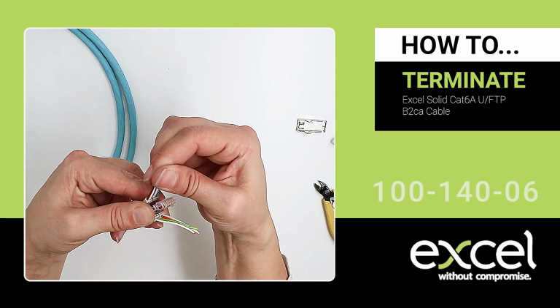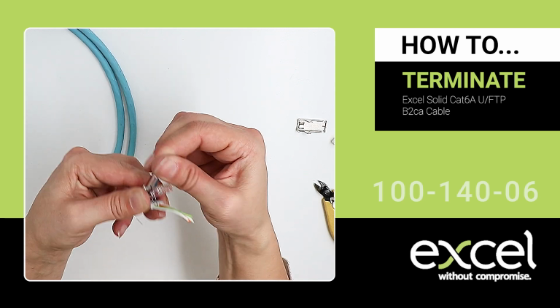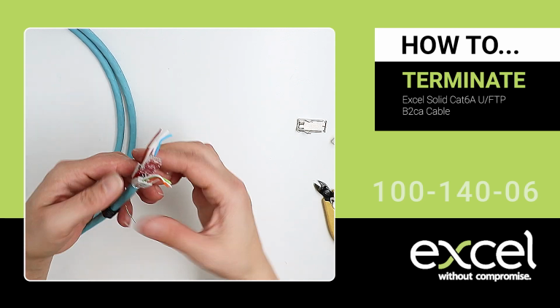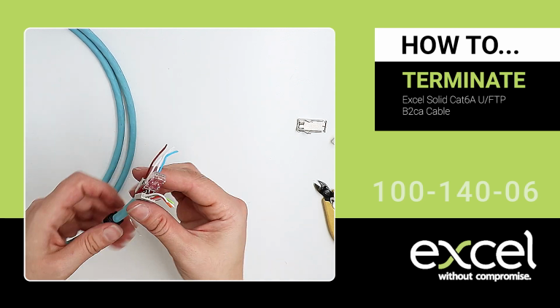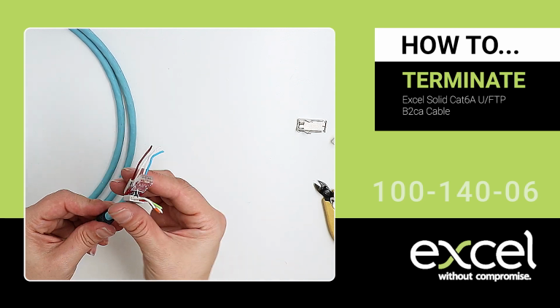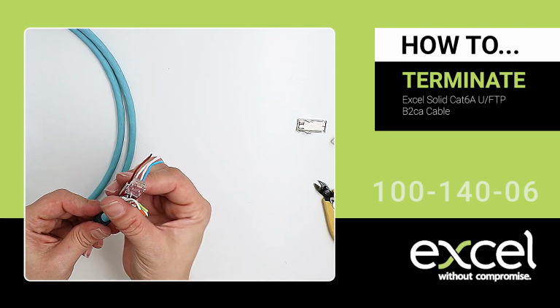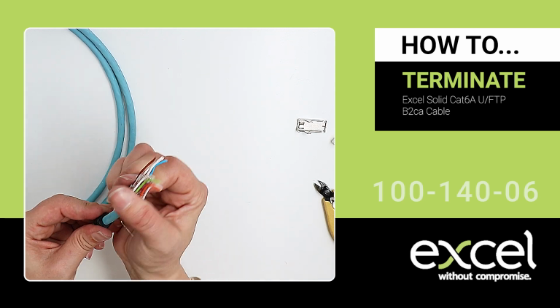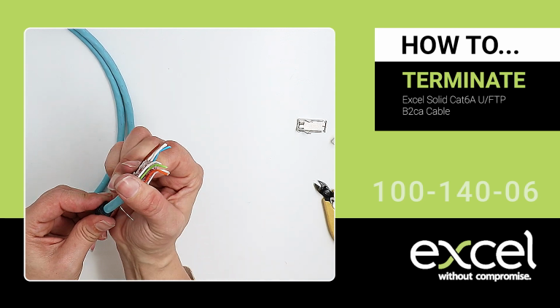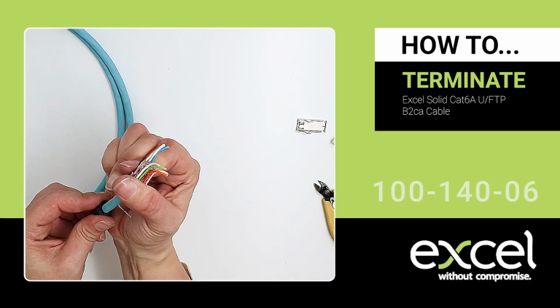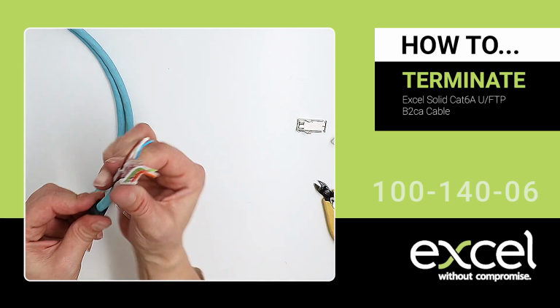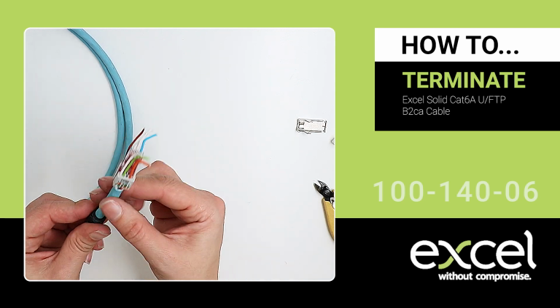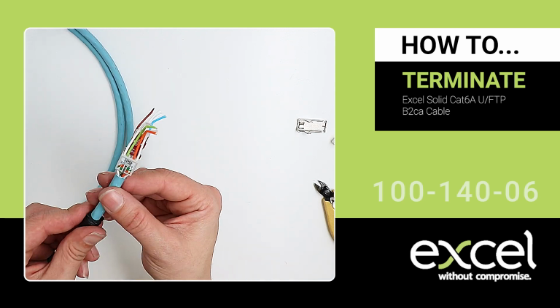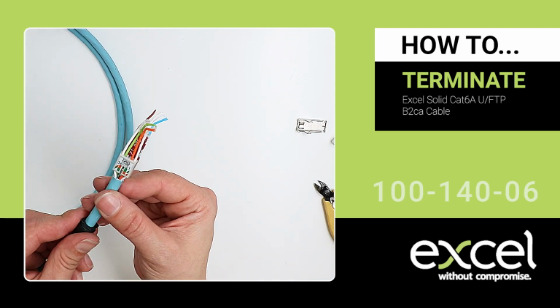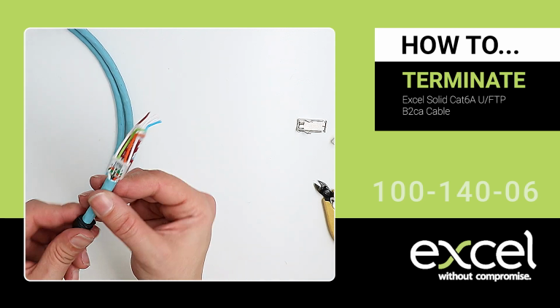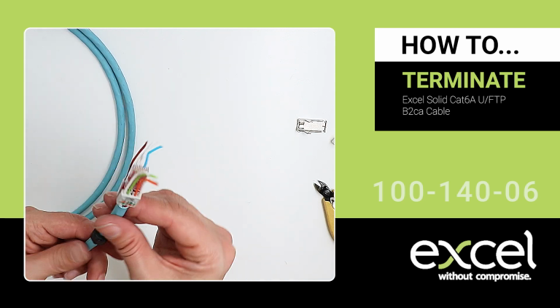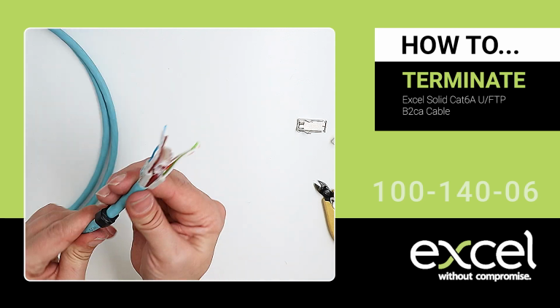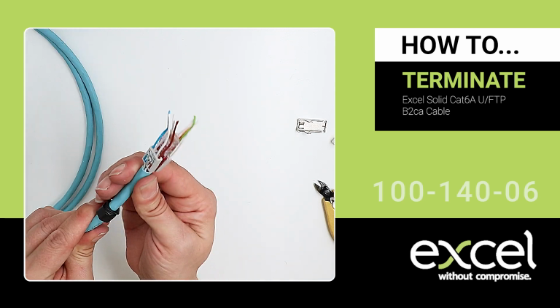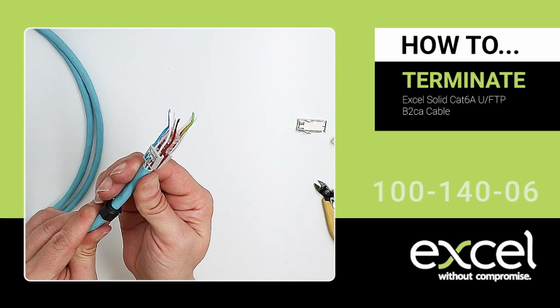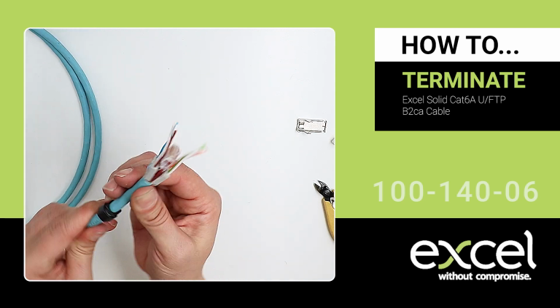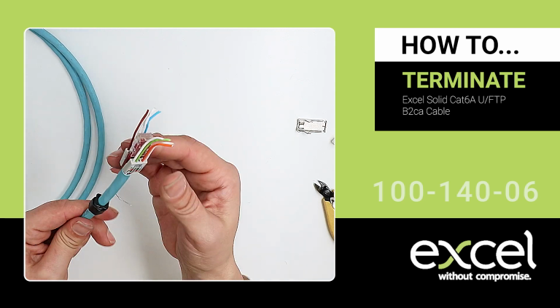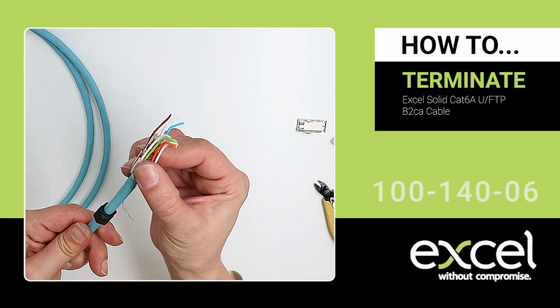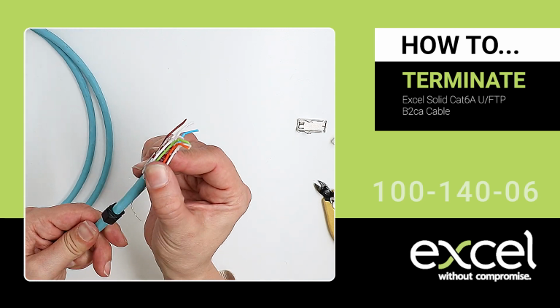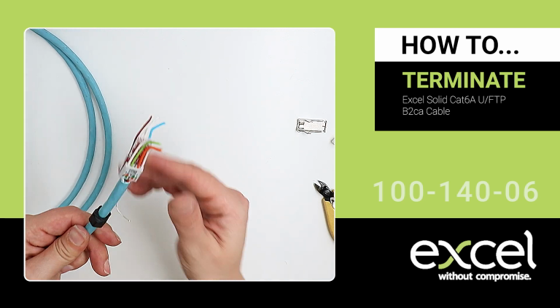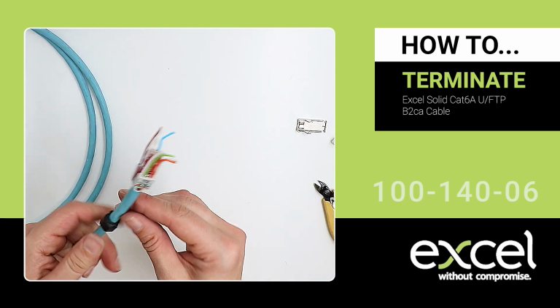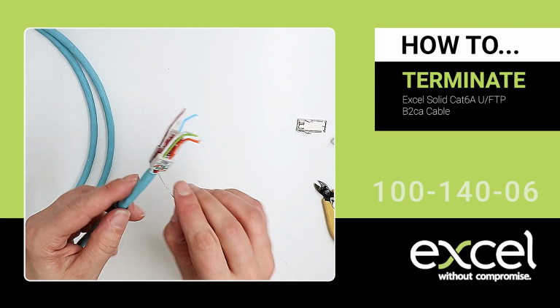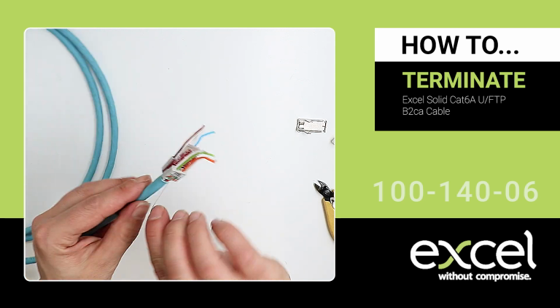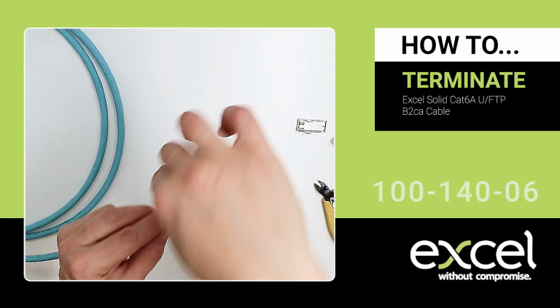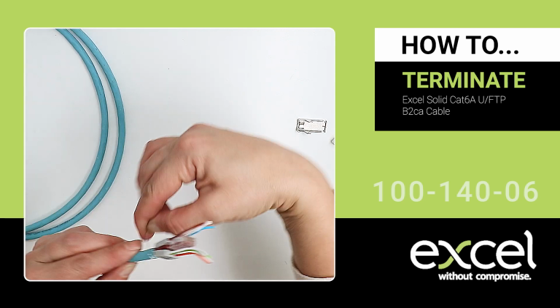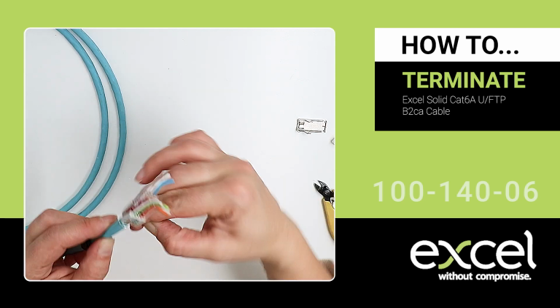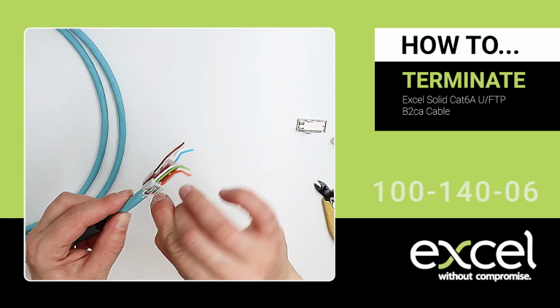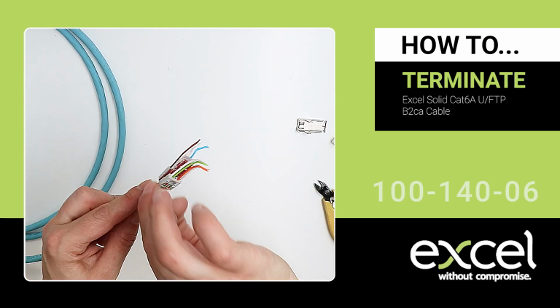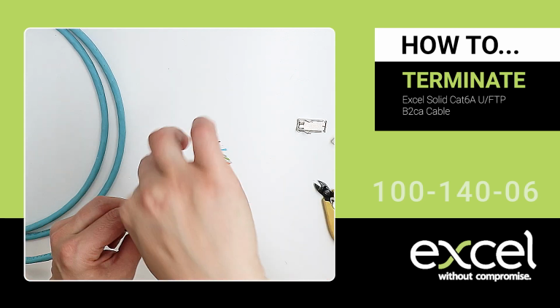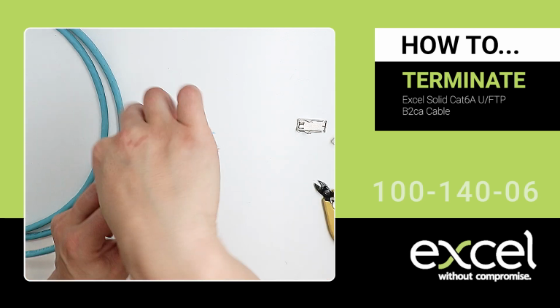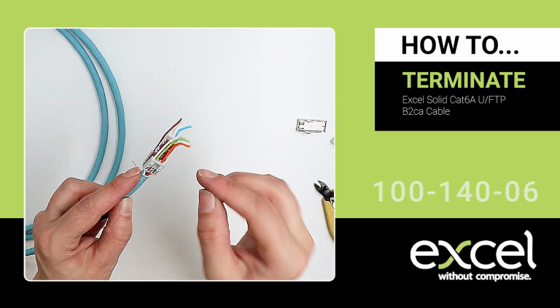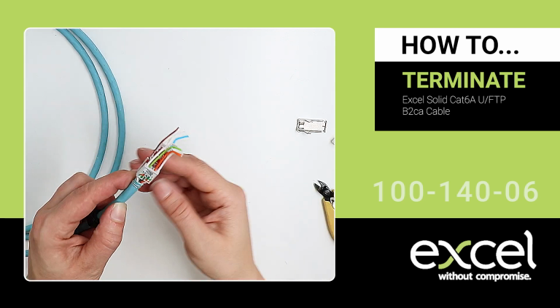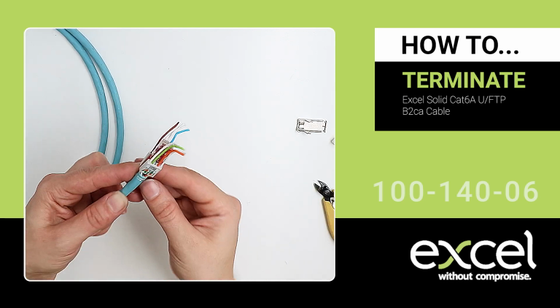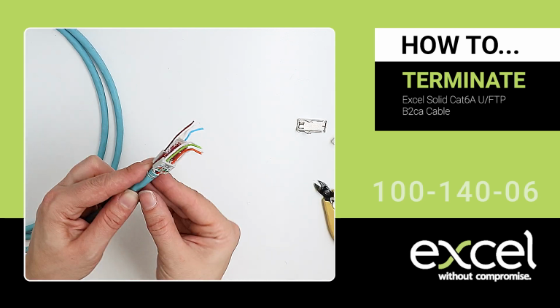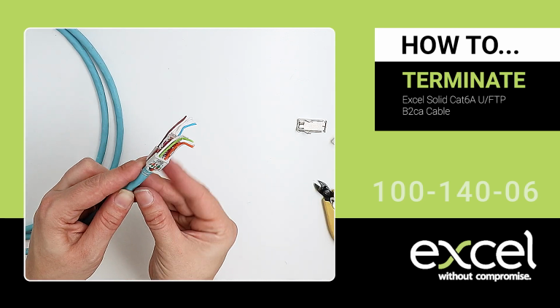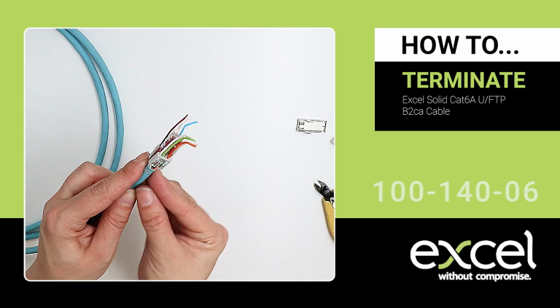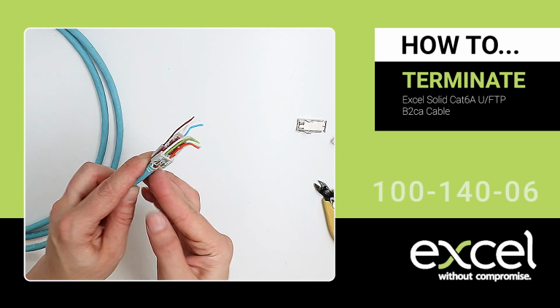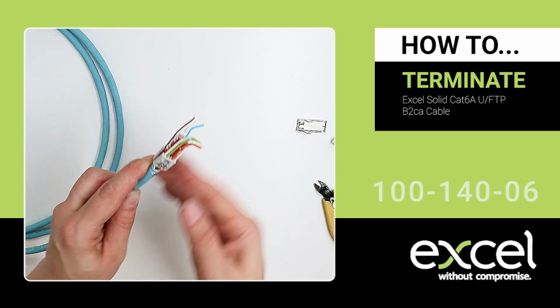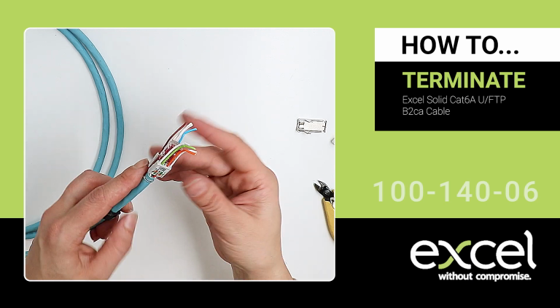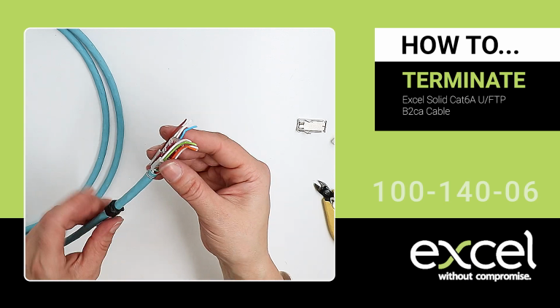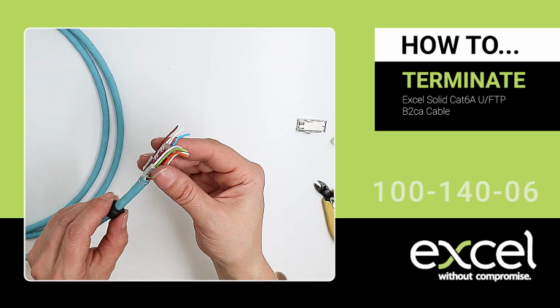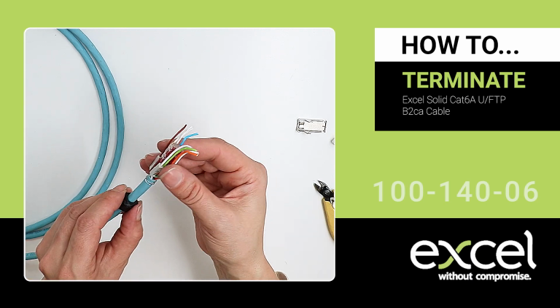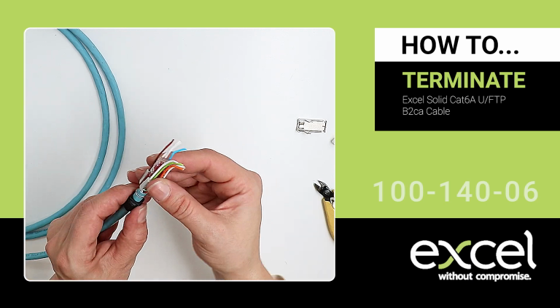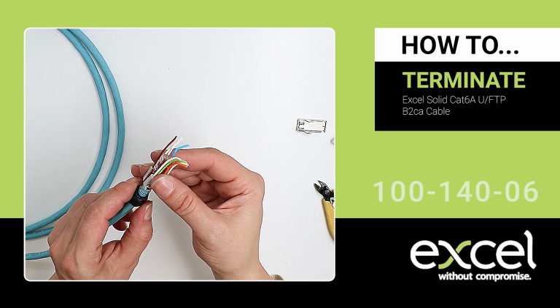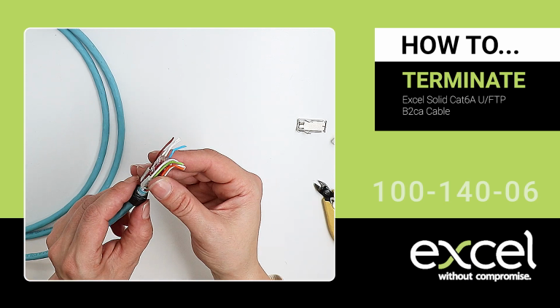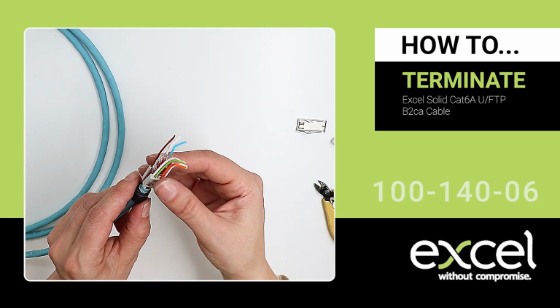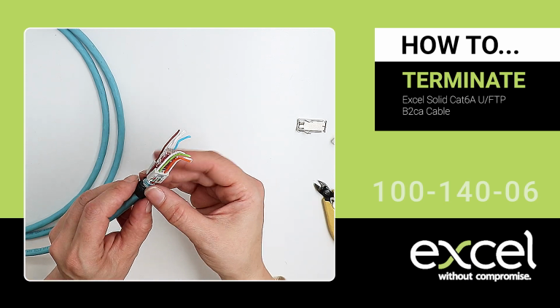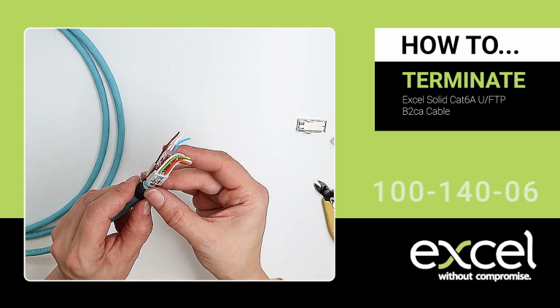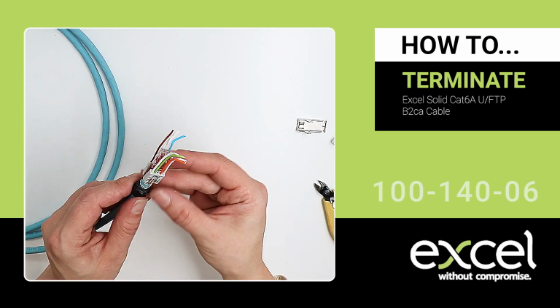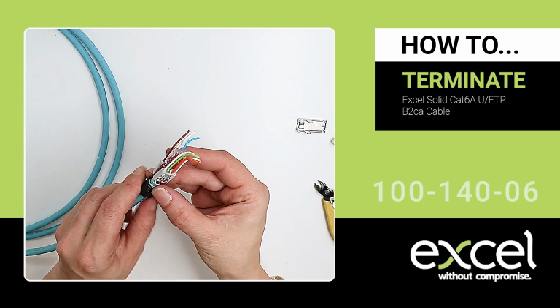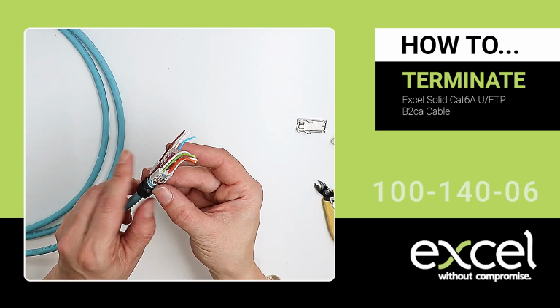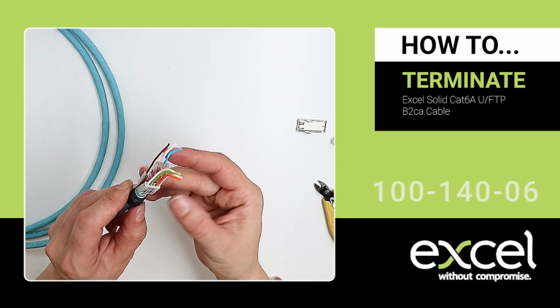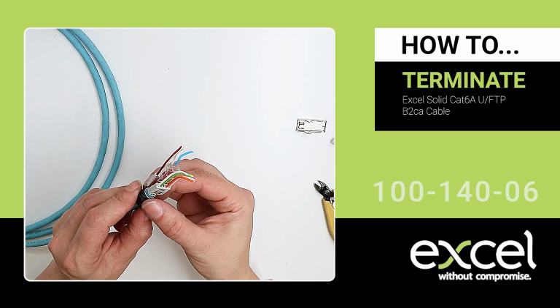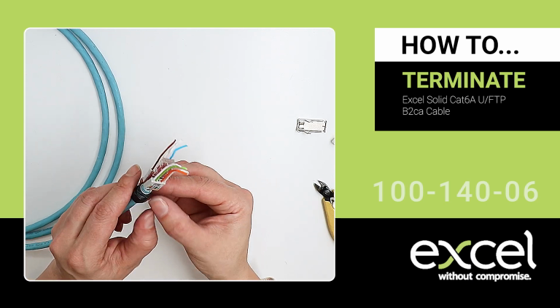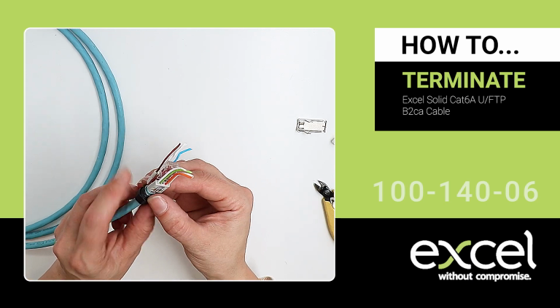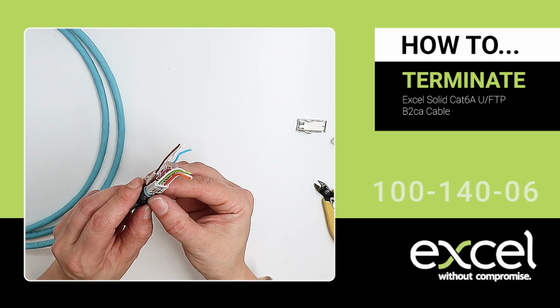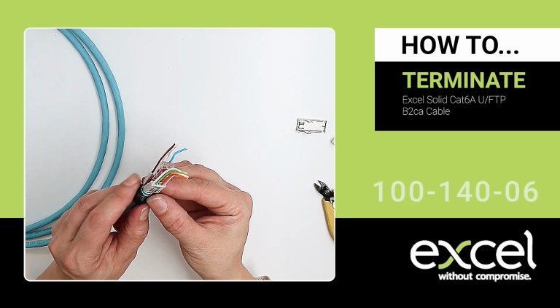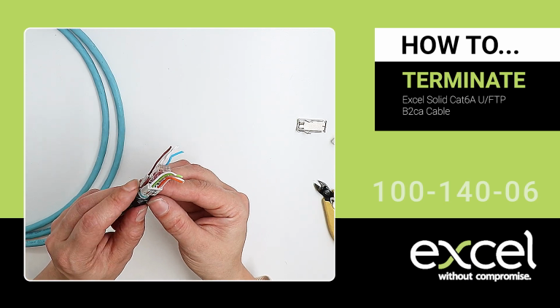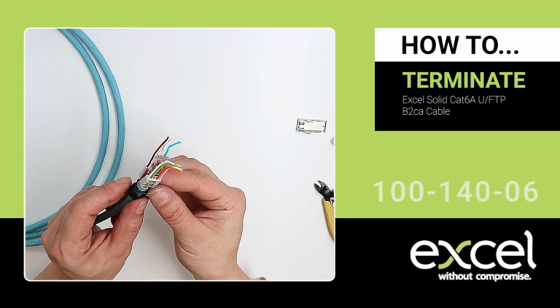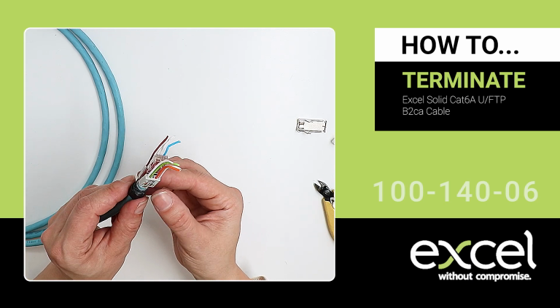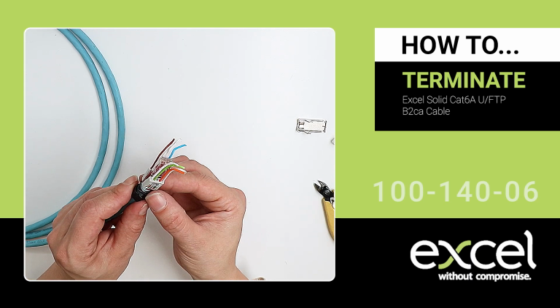Press the wire manager to terminate the wires. Wrap the drain wire around the cable at the base of the wire manager.